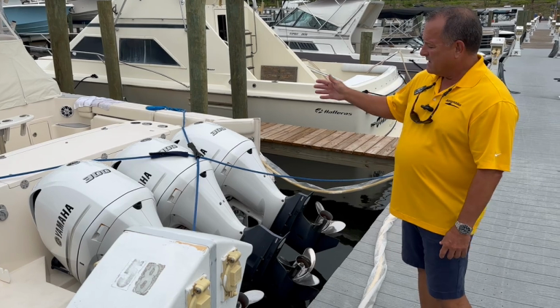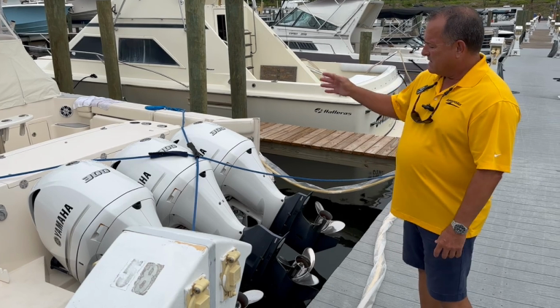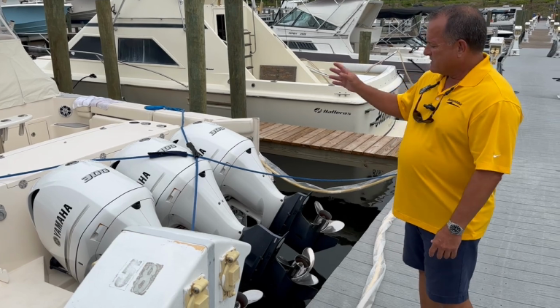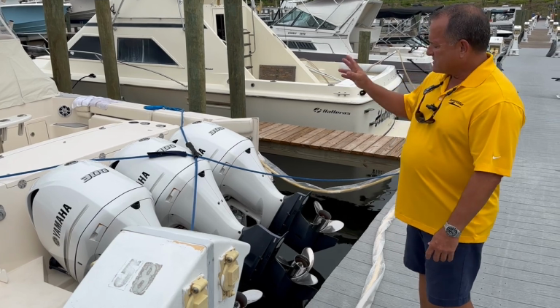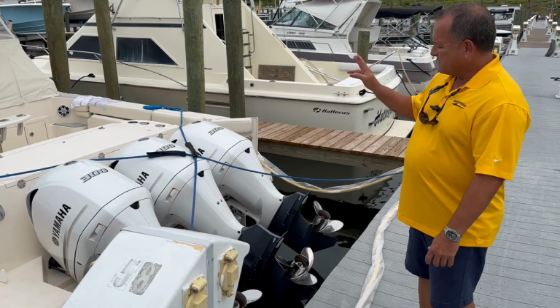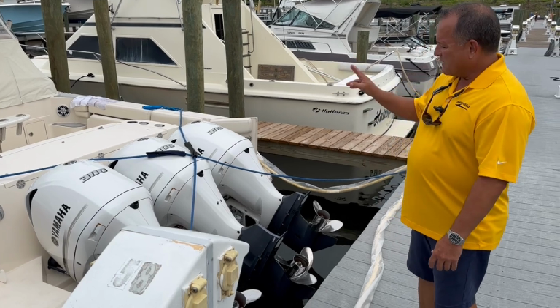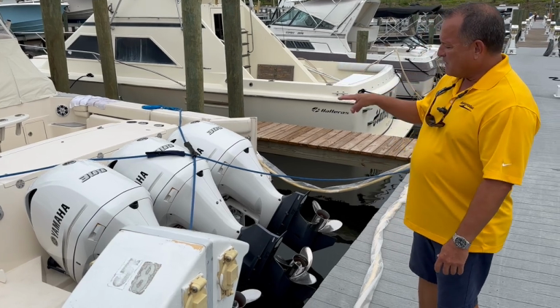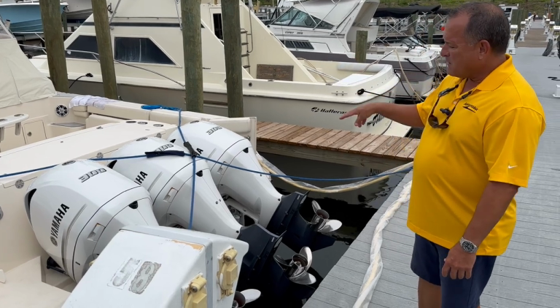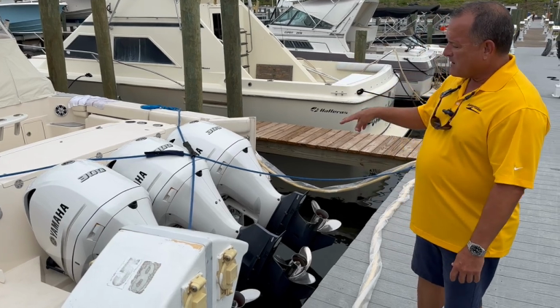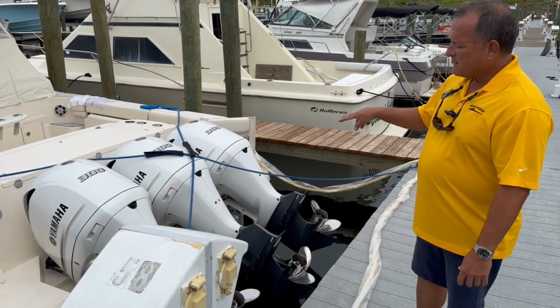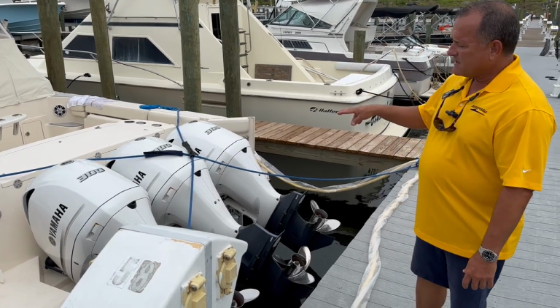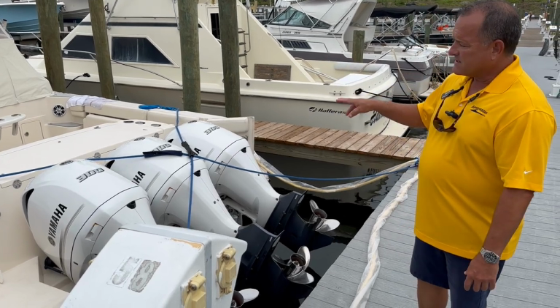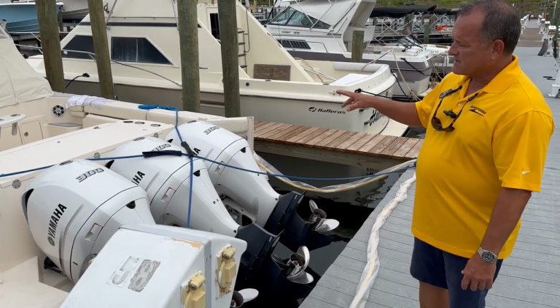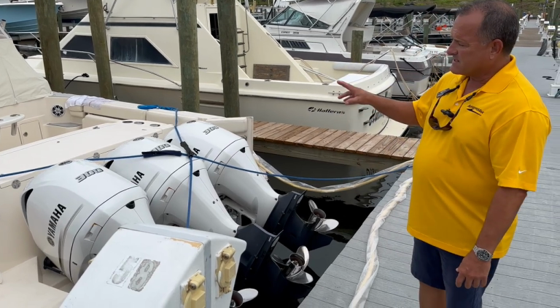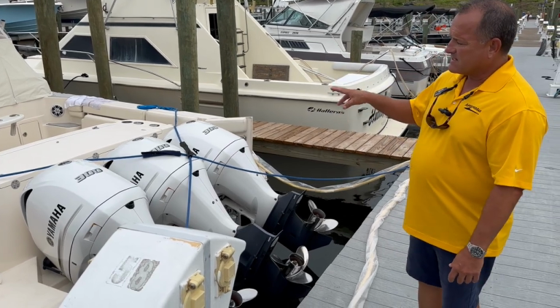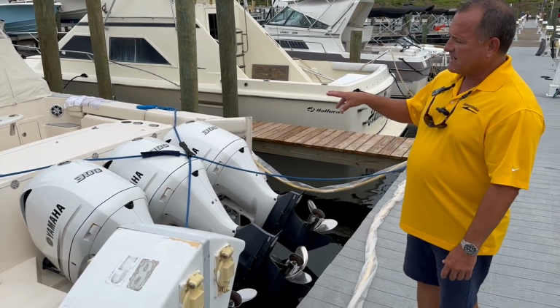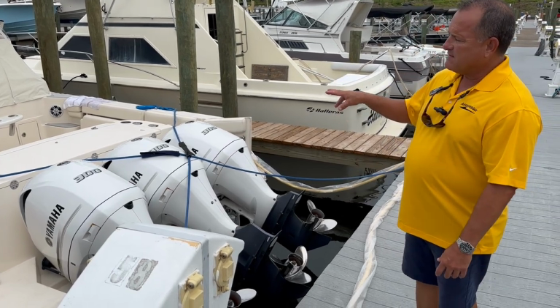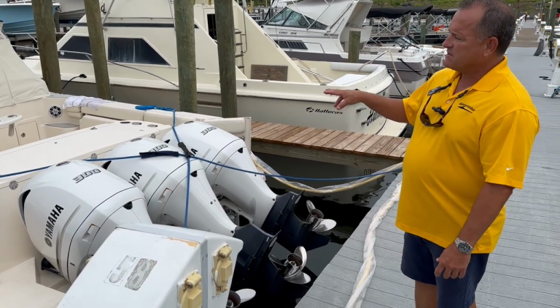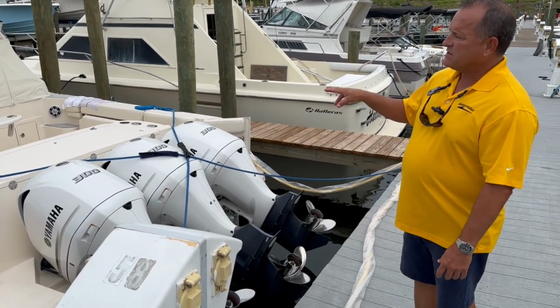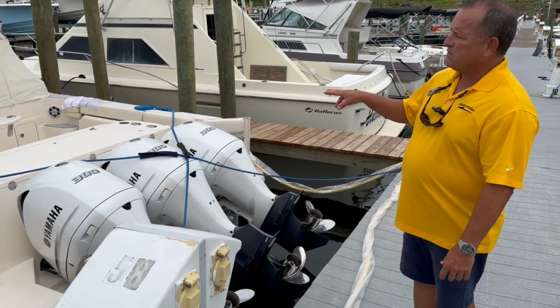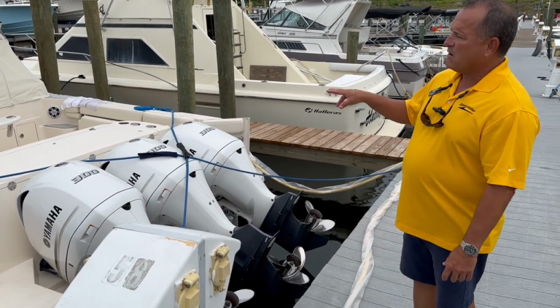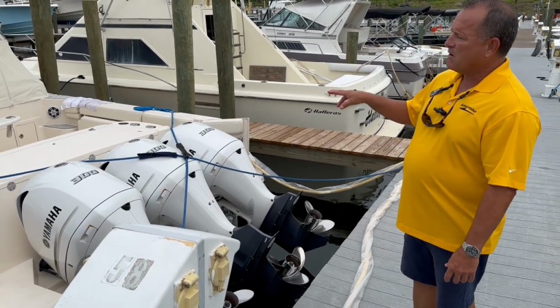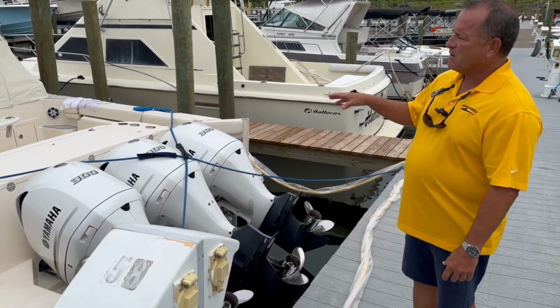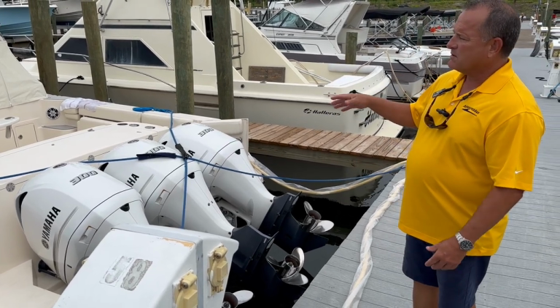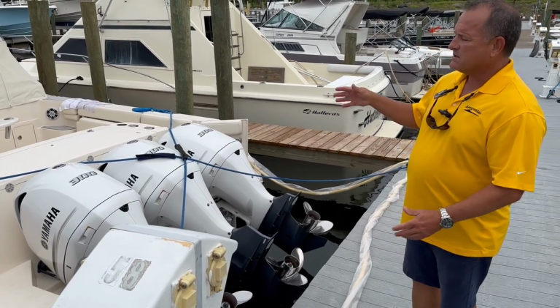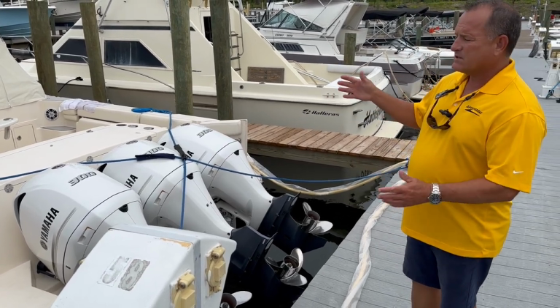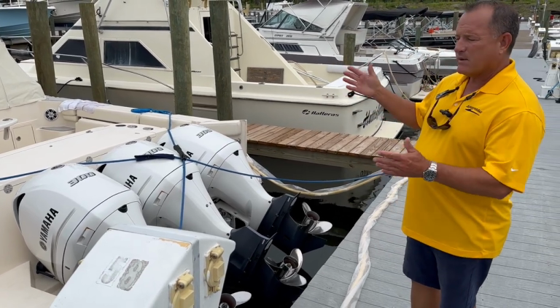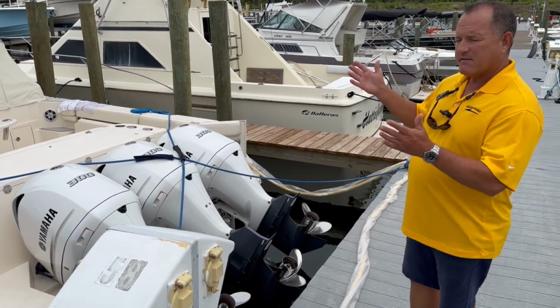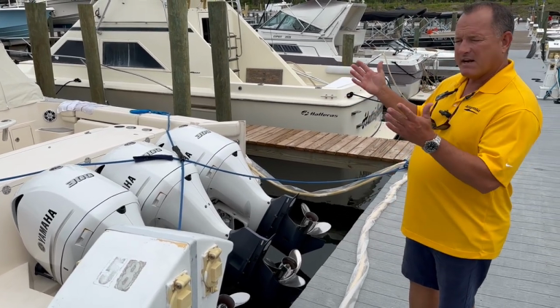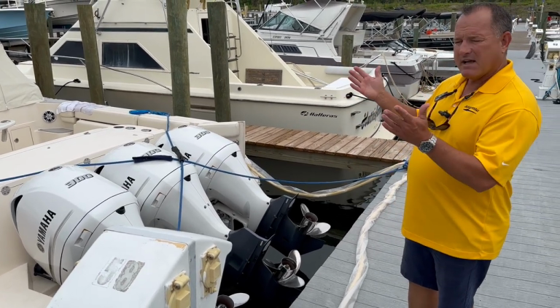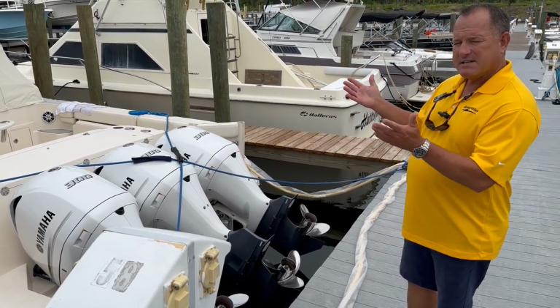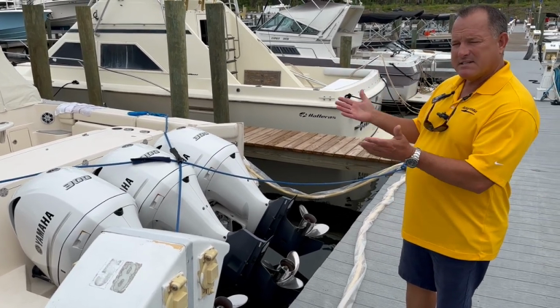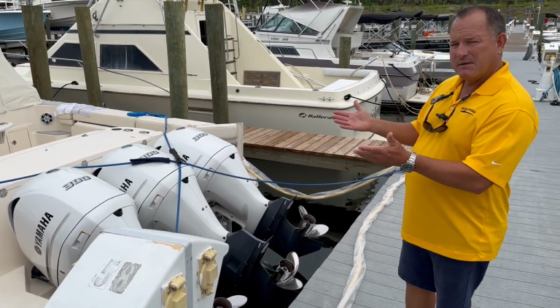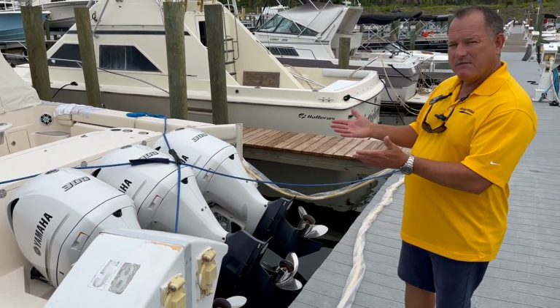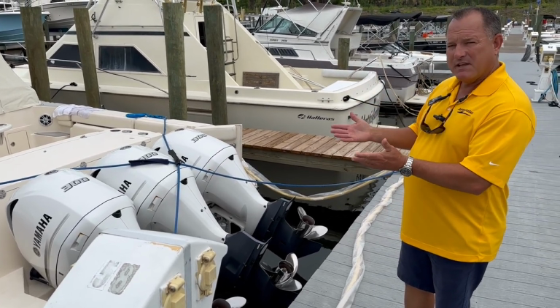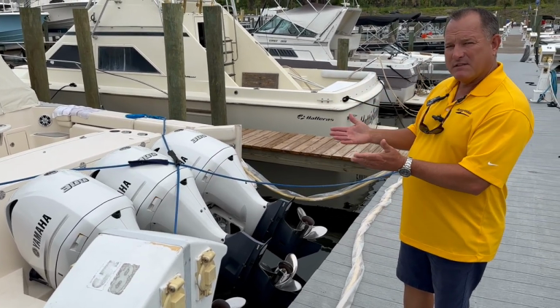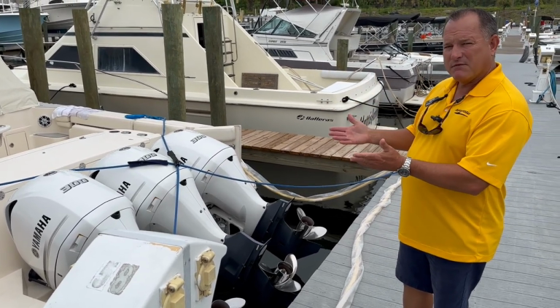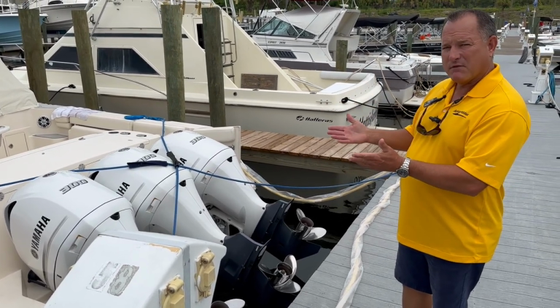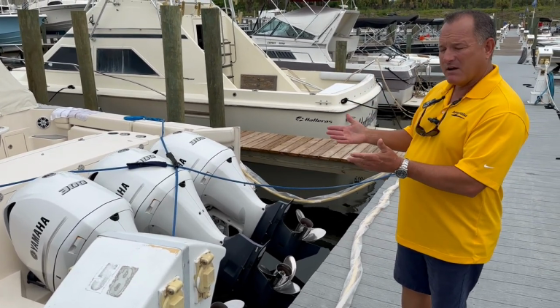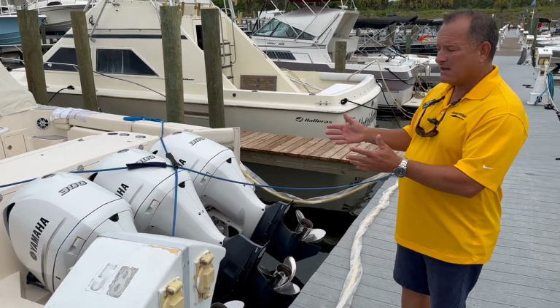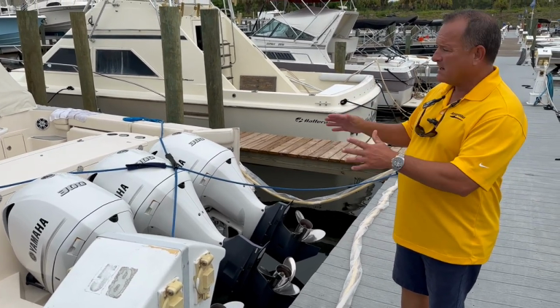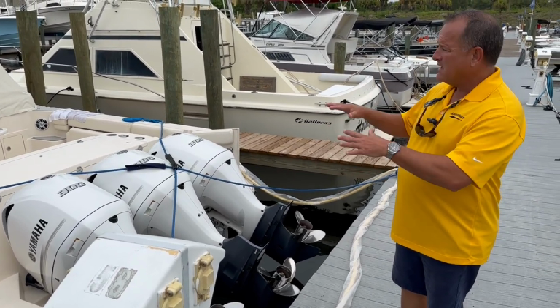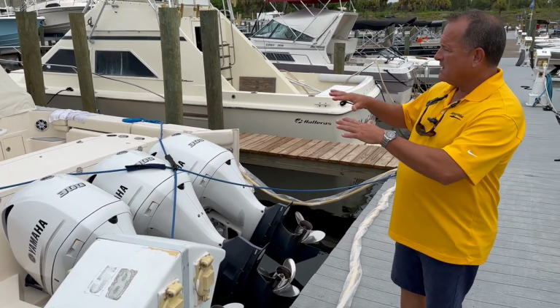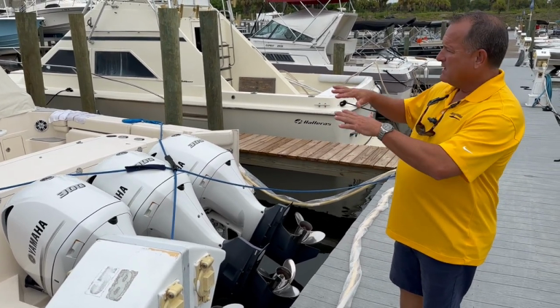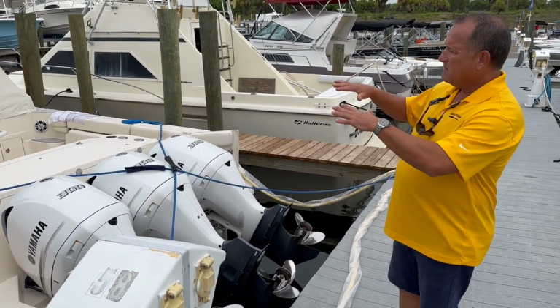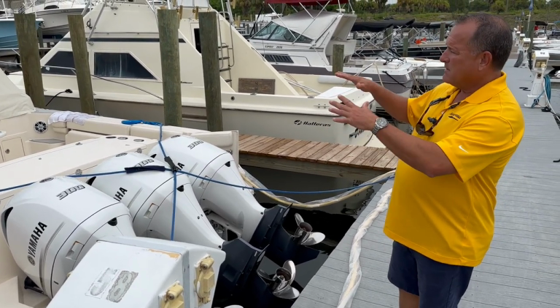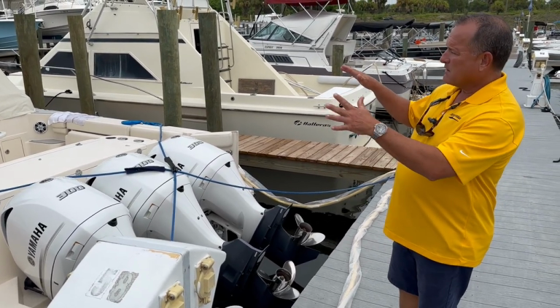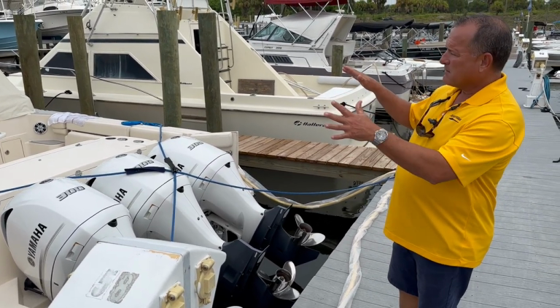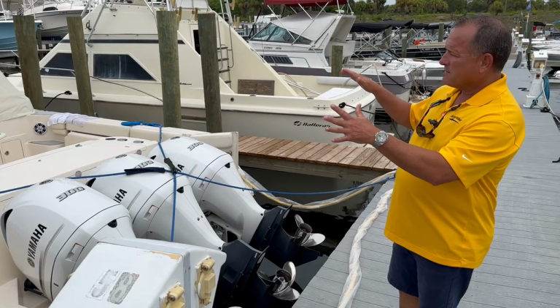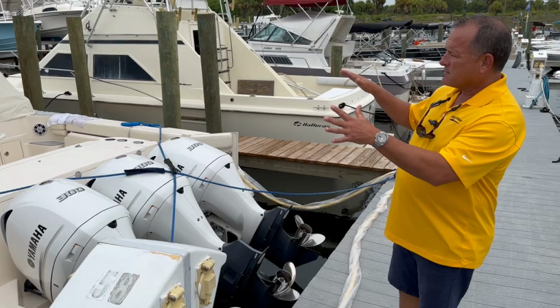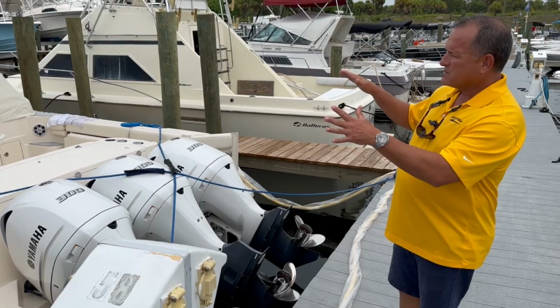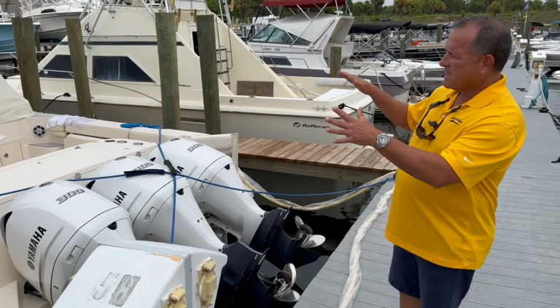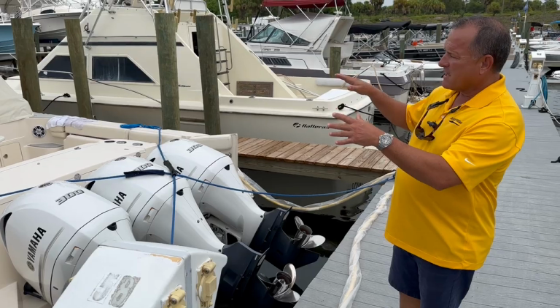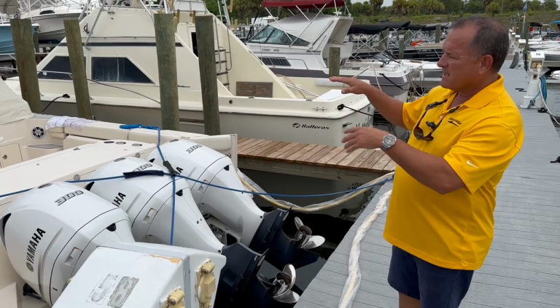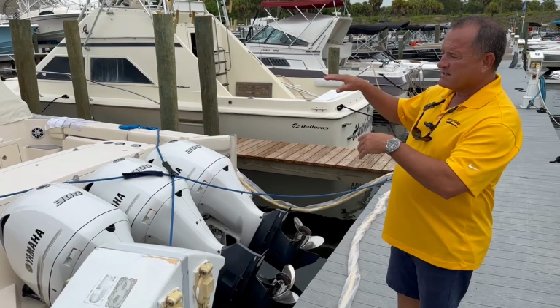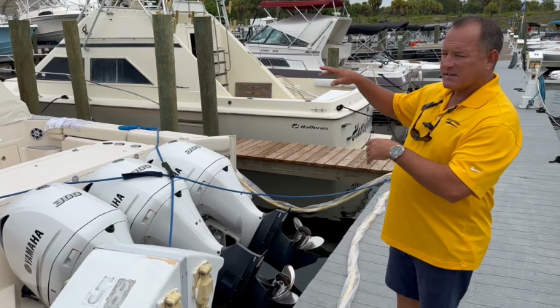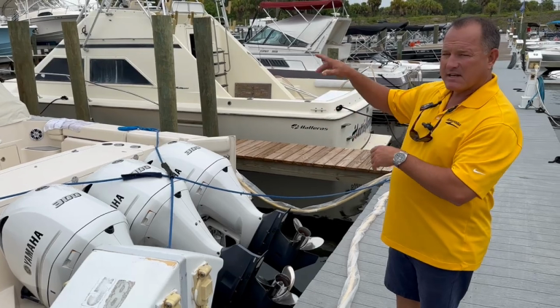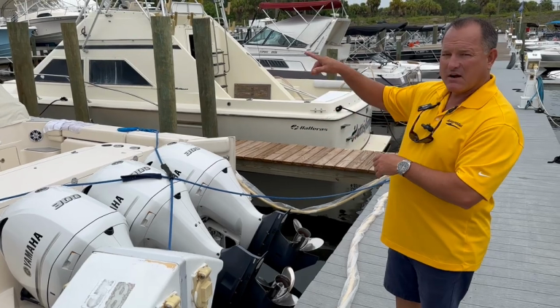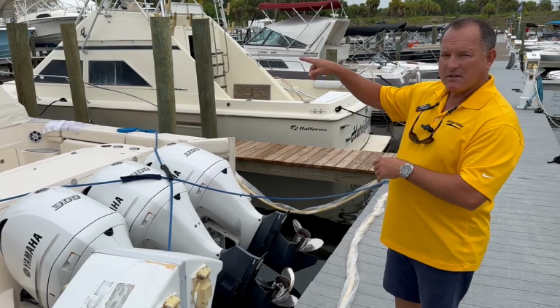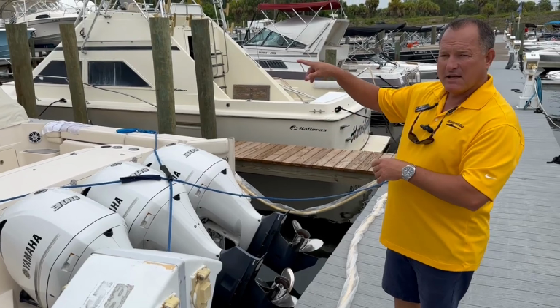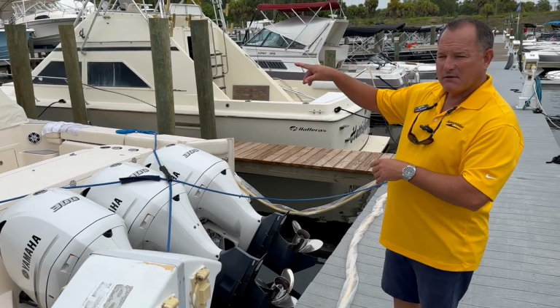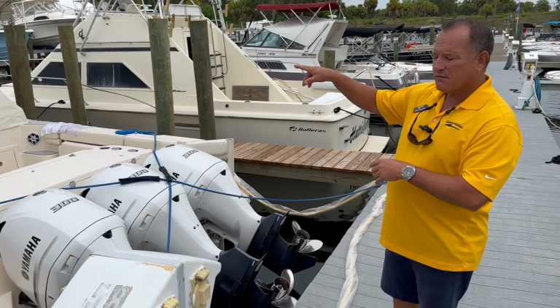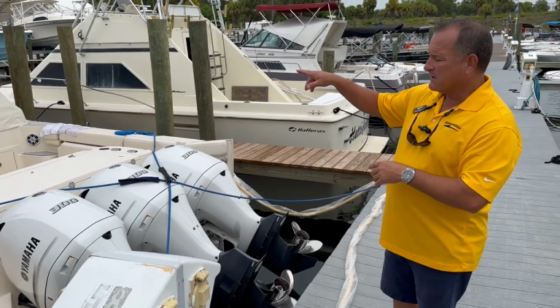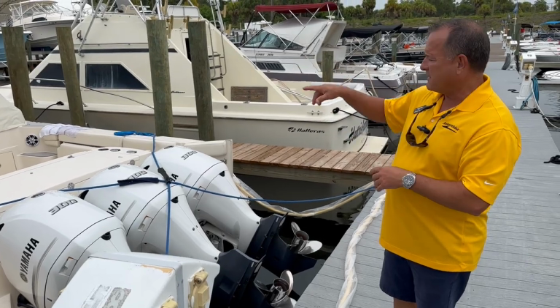The hull on this is a CB2 hull, so we have a nice deep V in the front, big reverse chines, and the Carolina flare.